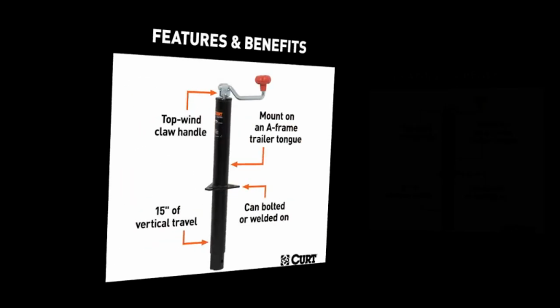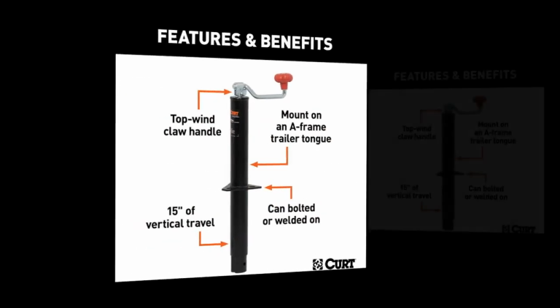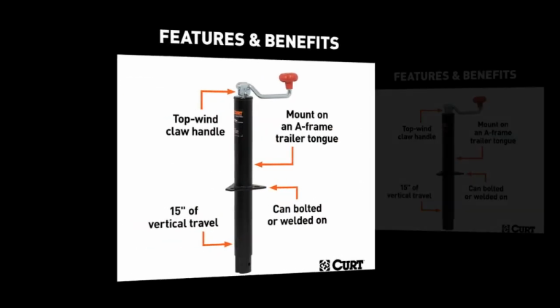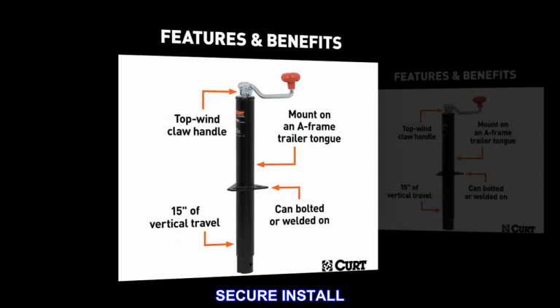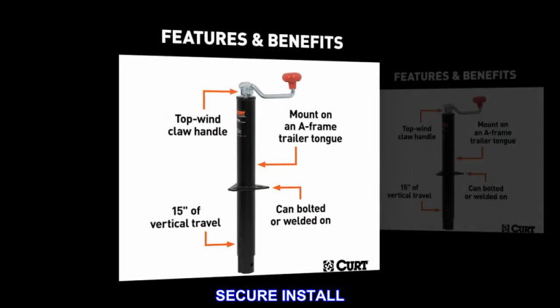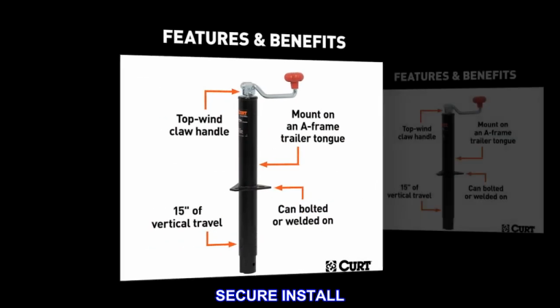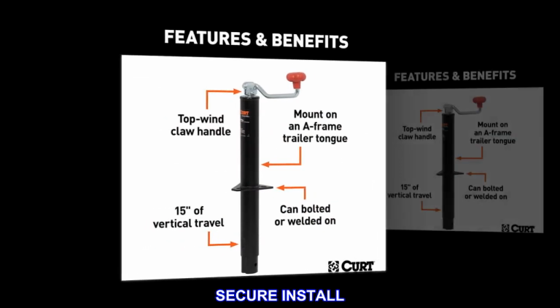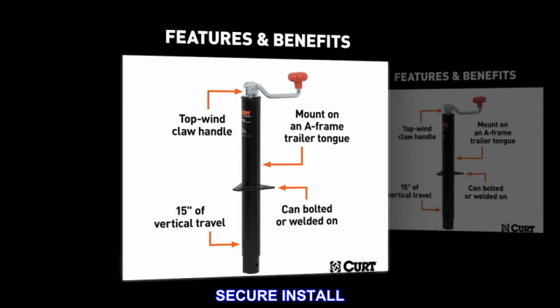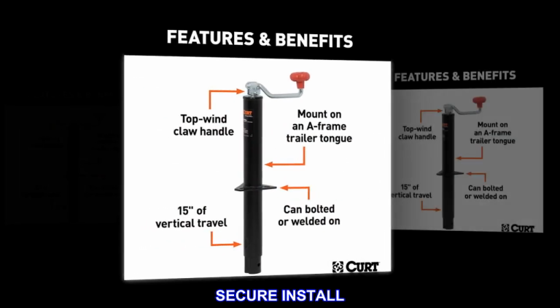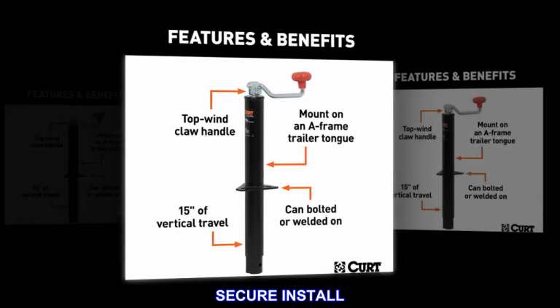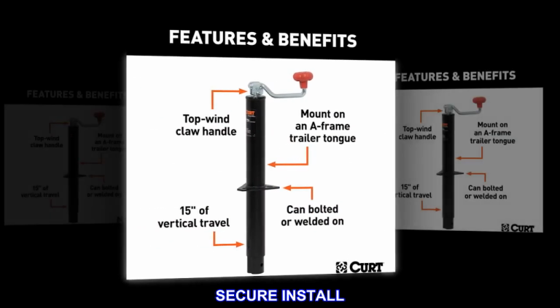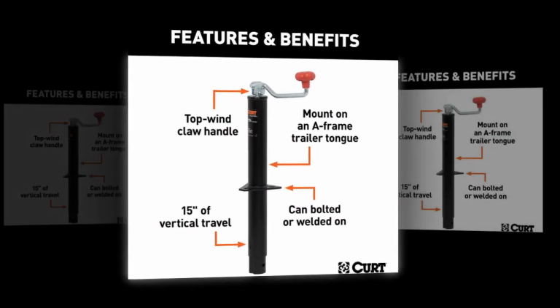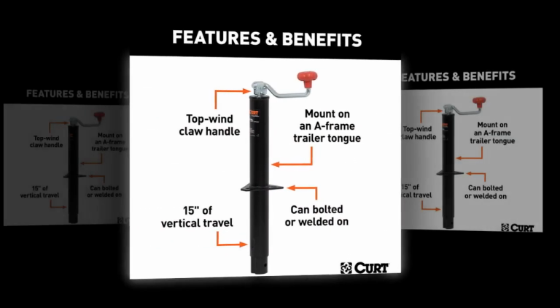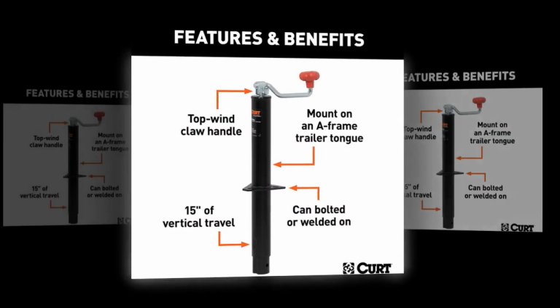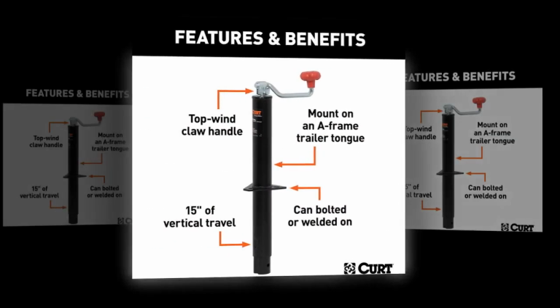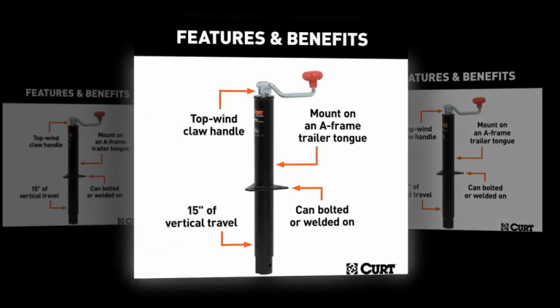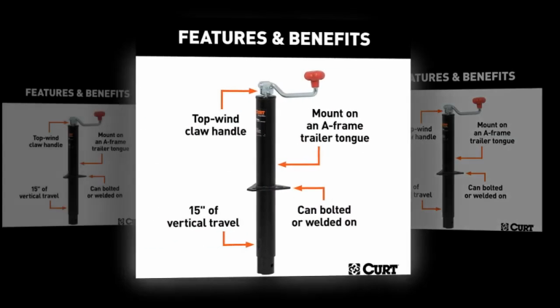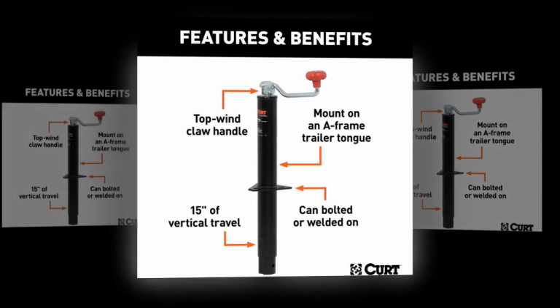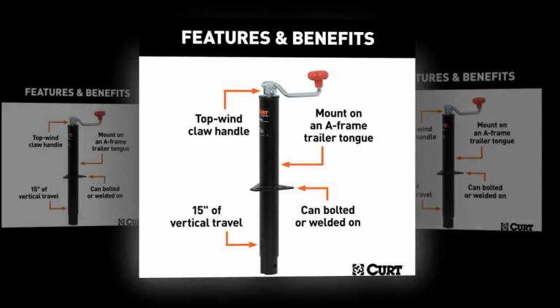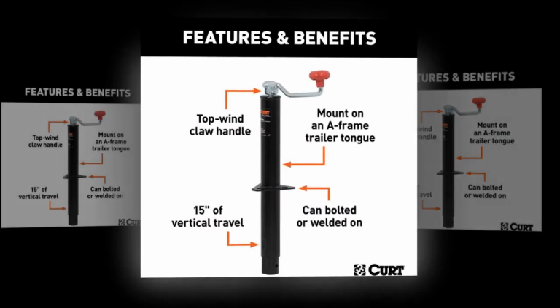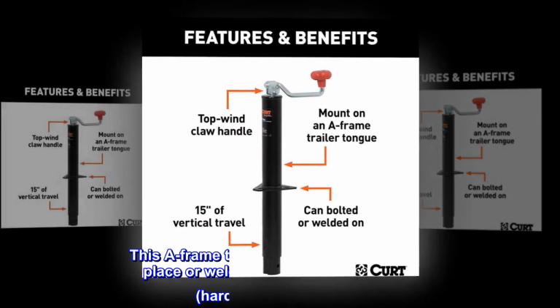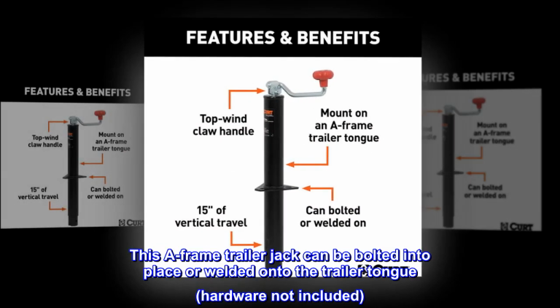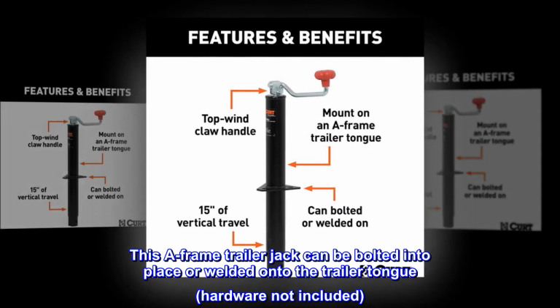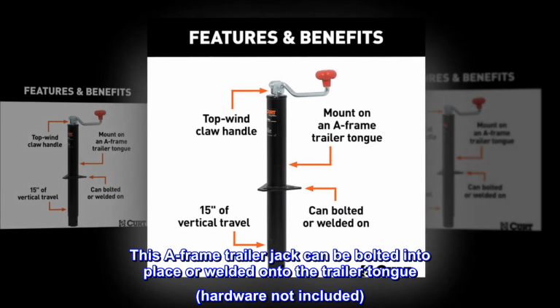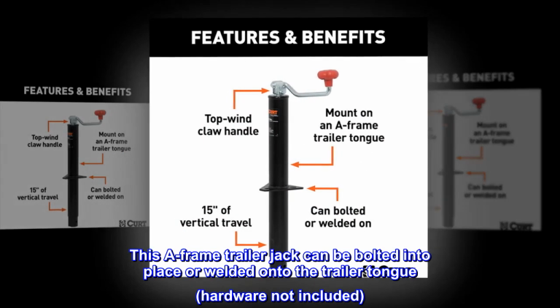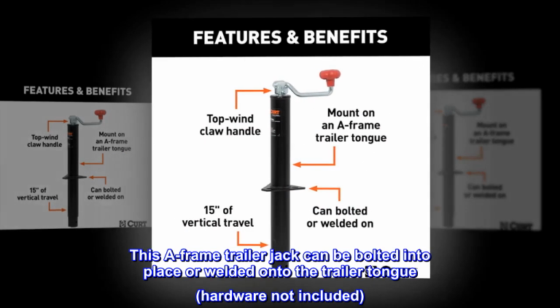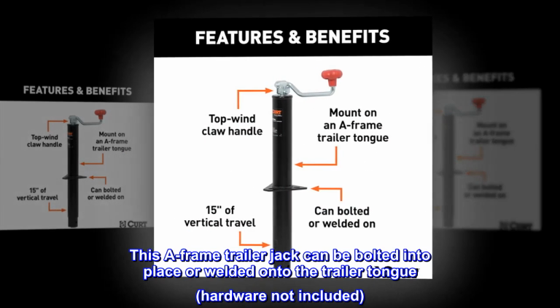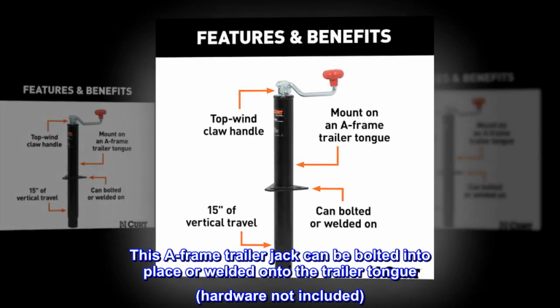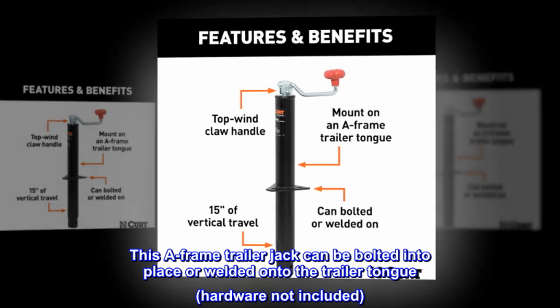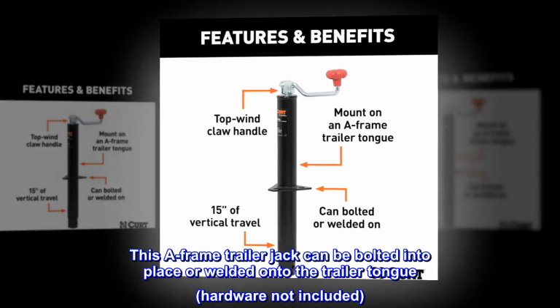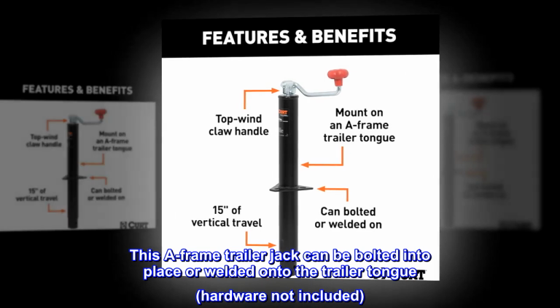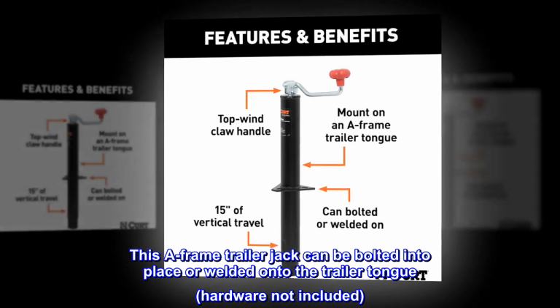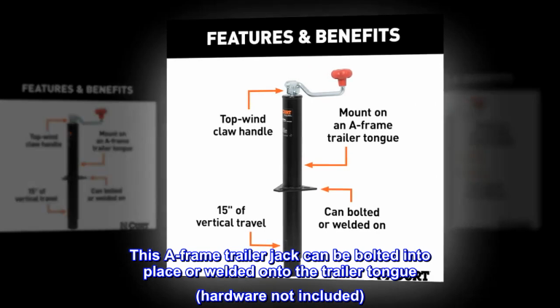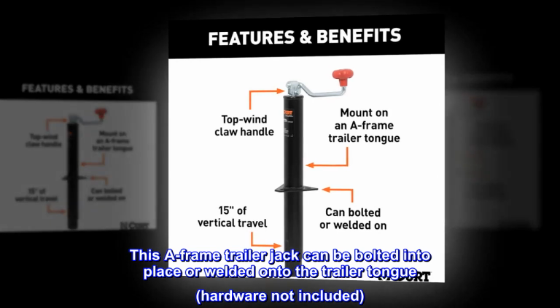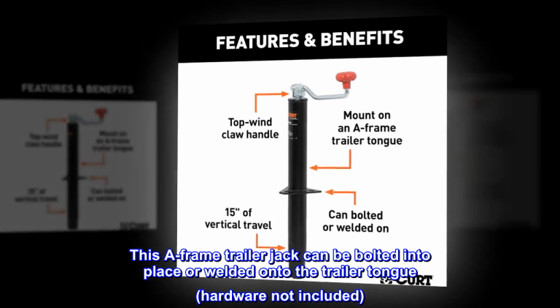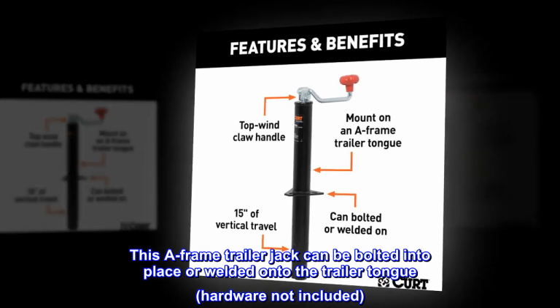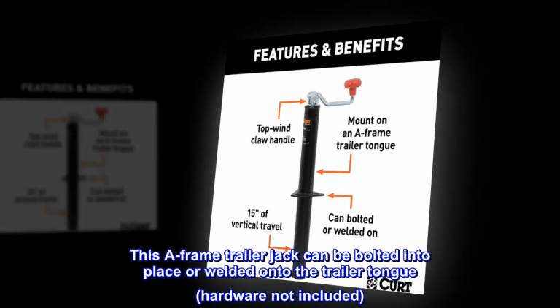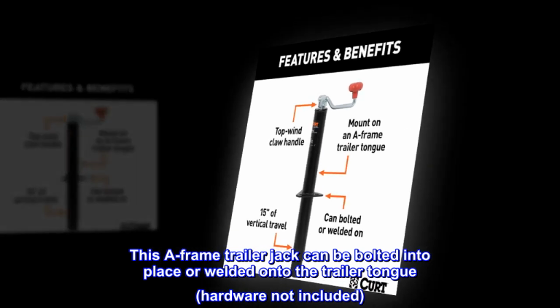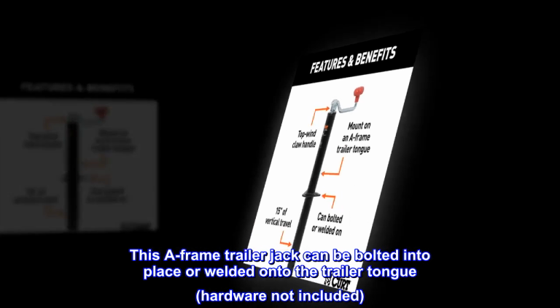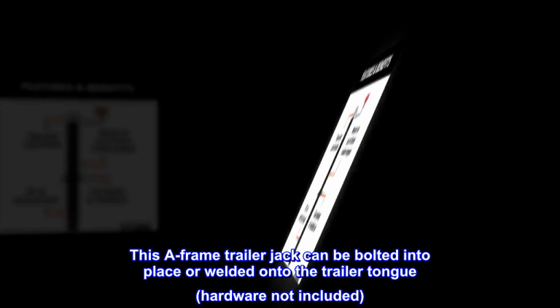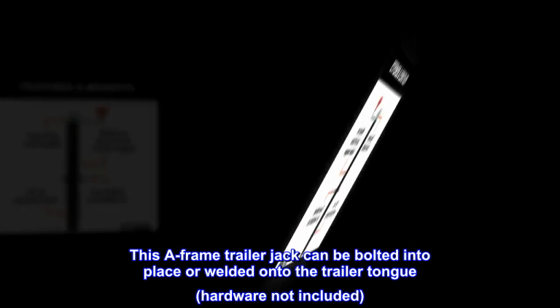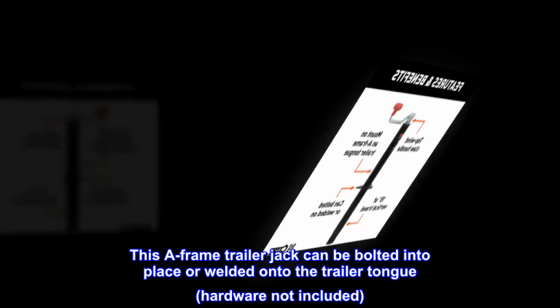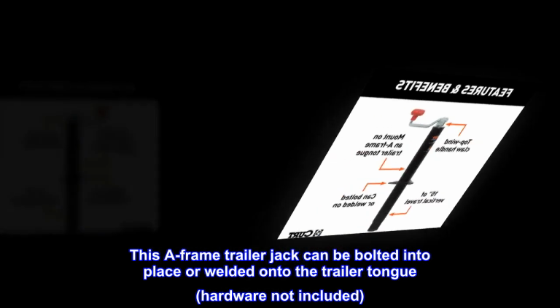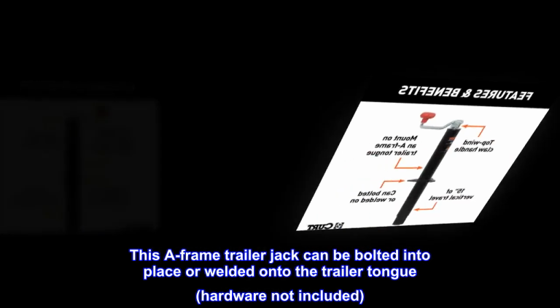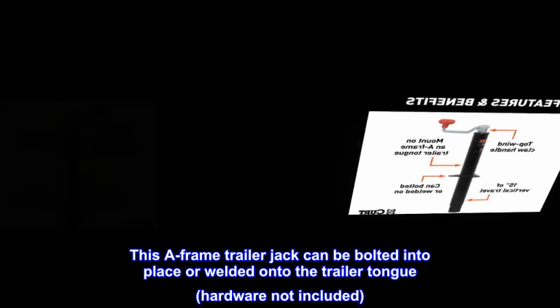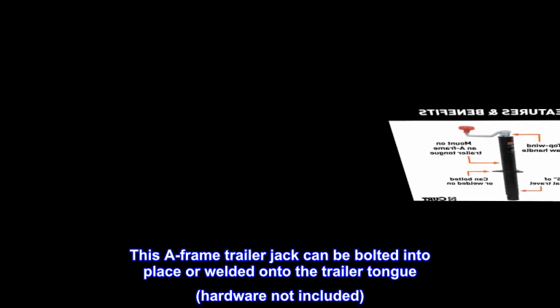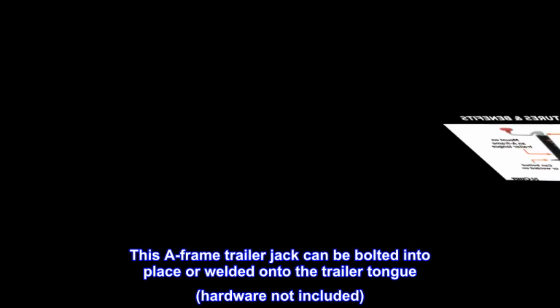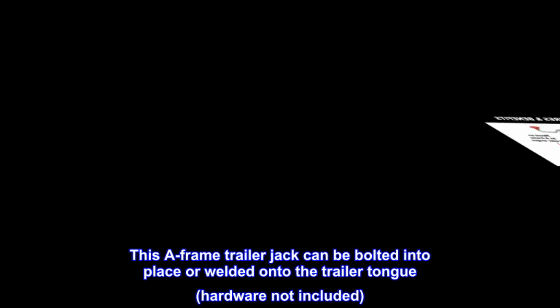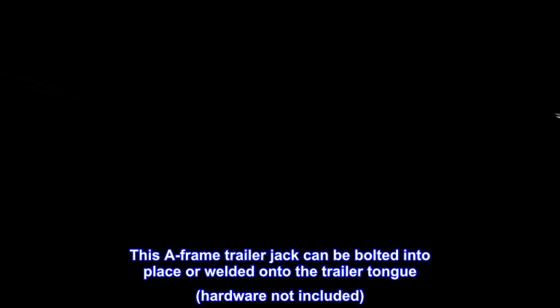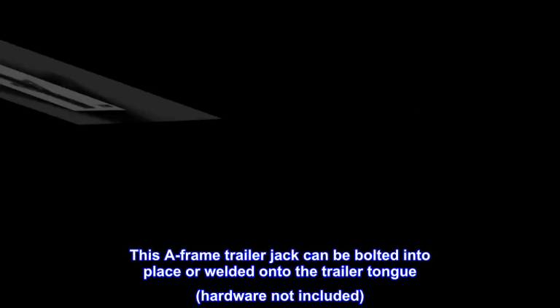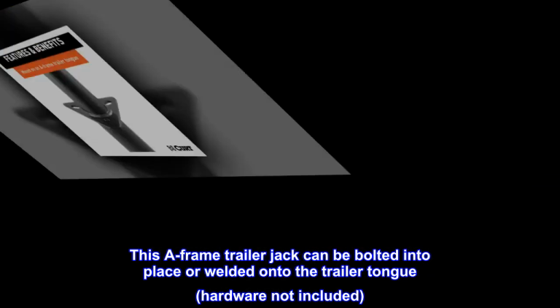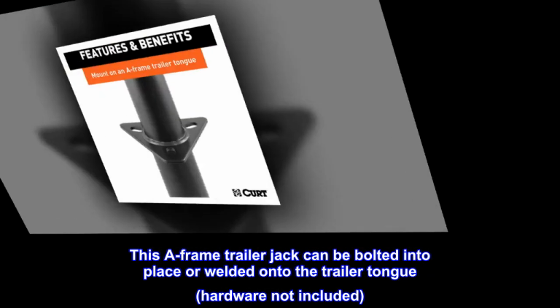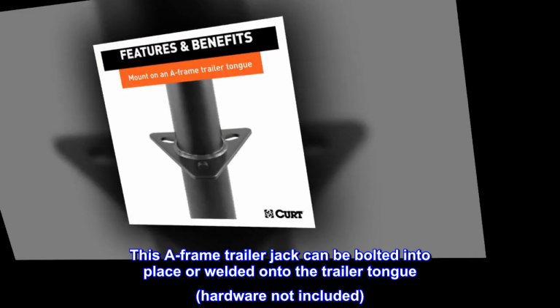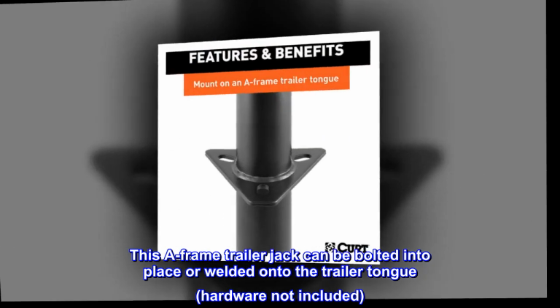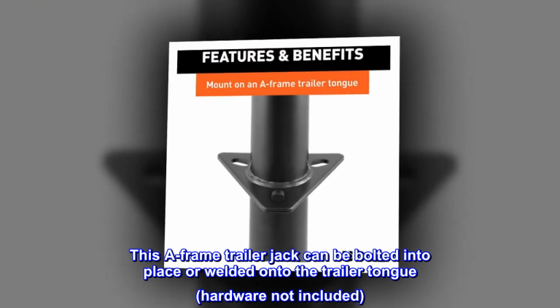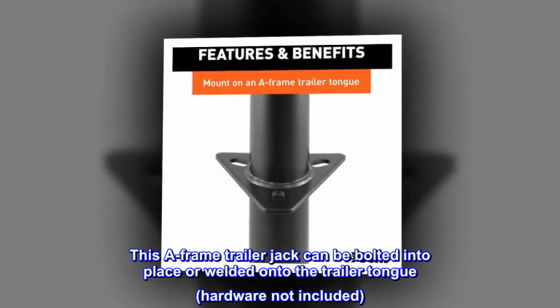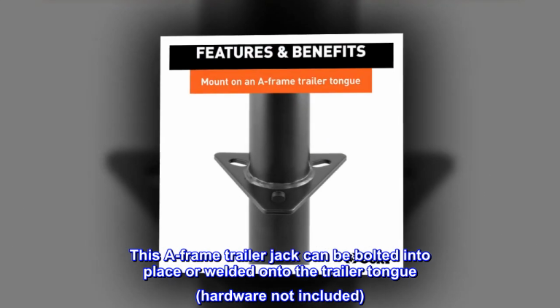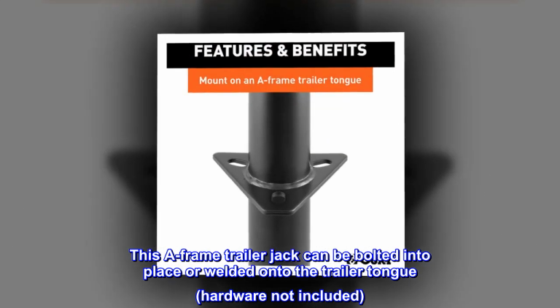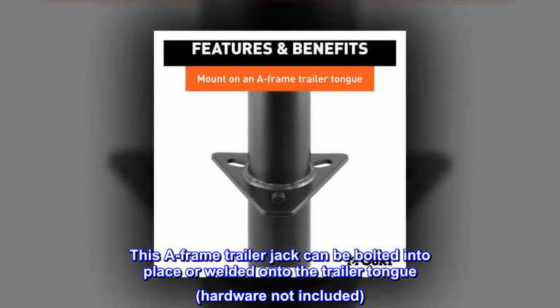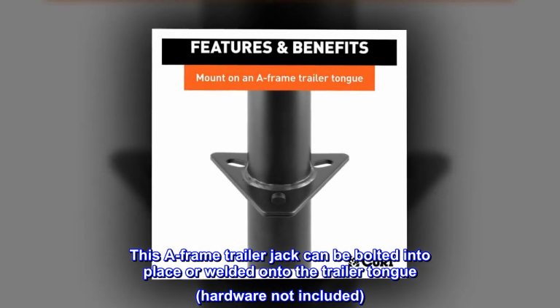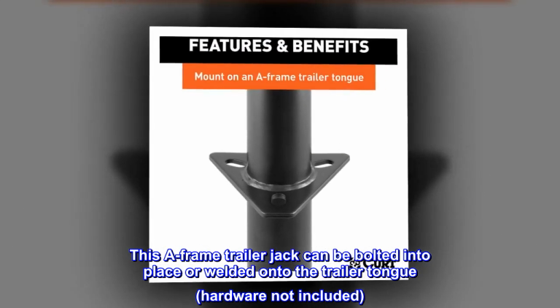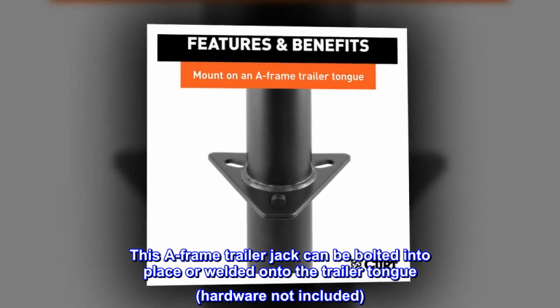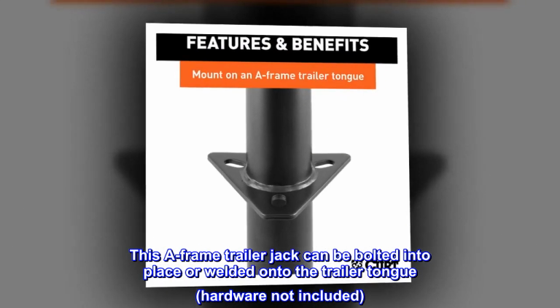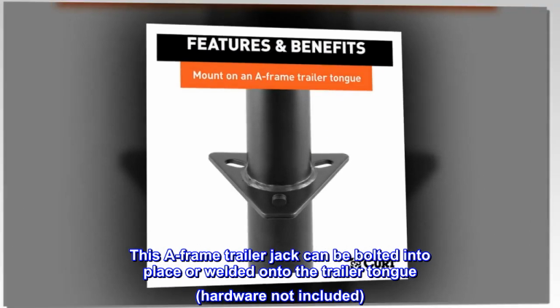Secure install. This A-frame trailer jack can be bolted into place or welded onto the trailer tongue. Hardware not included.